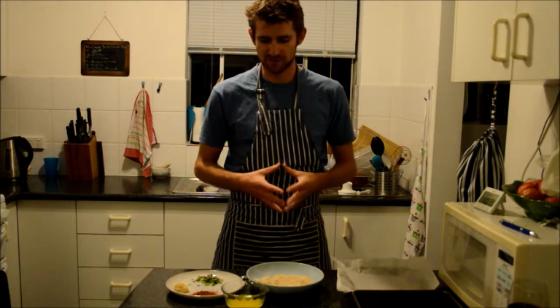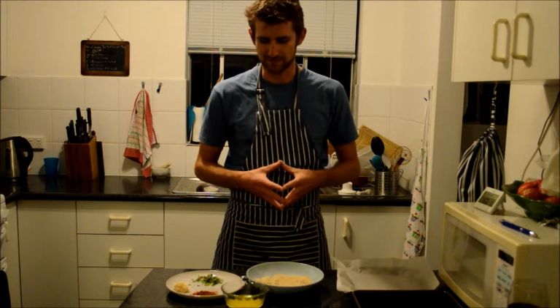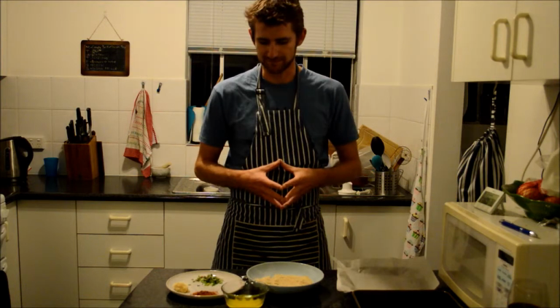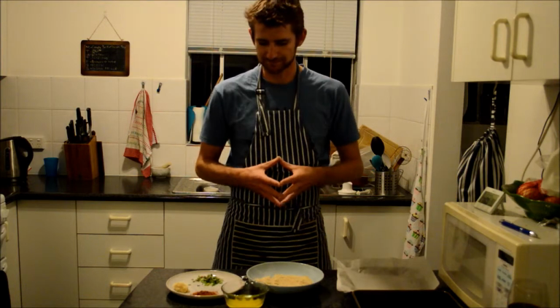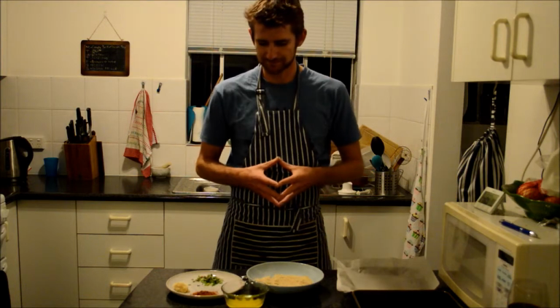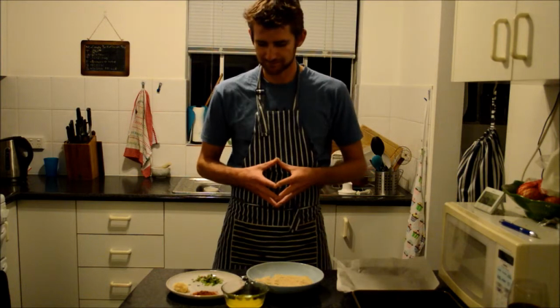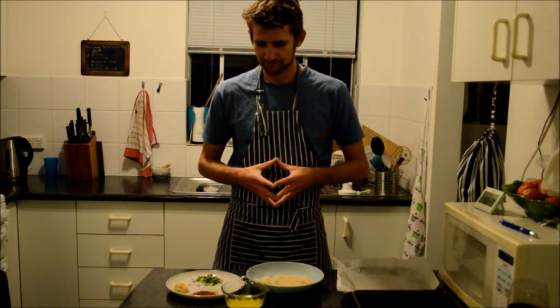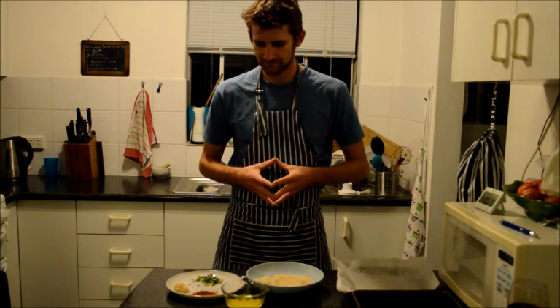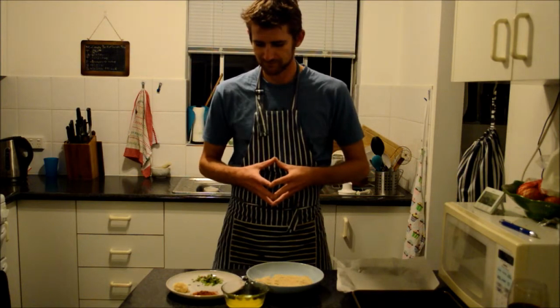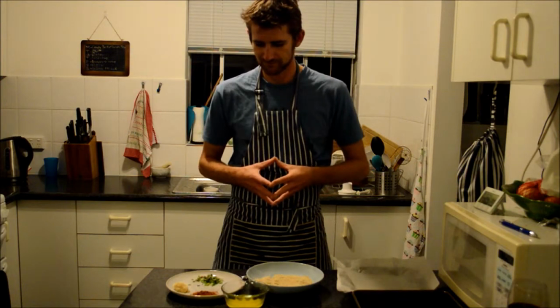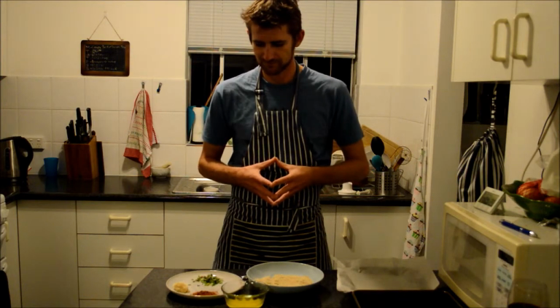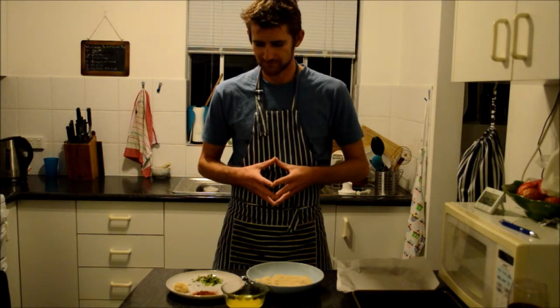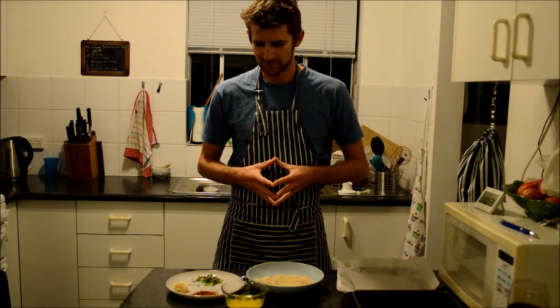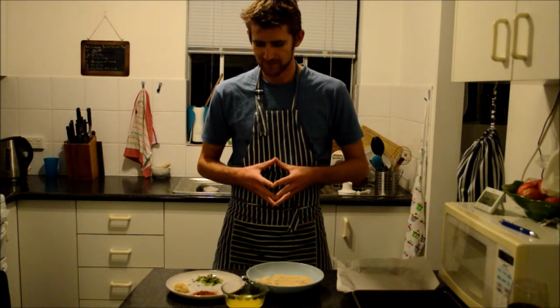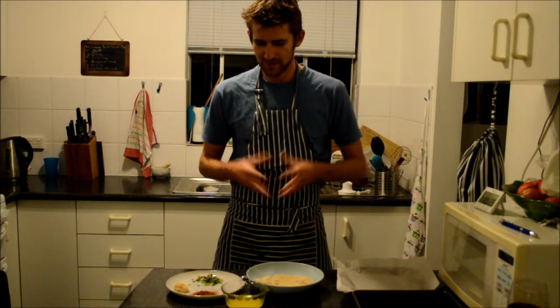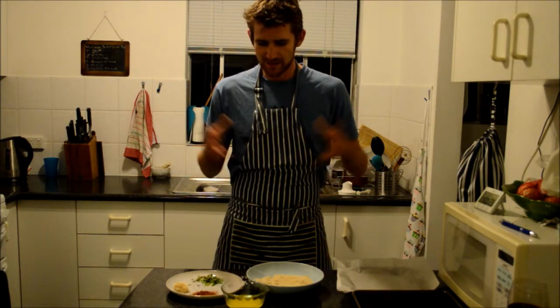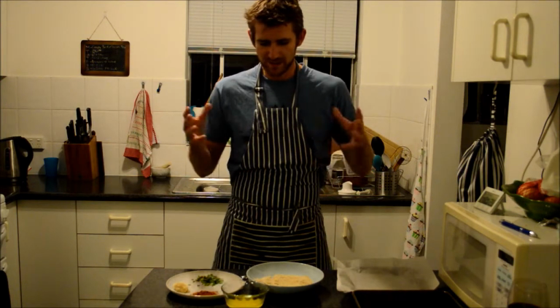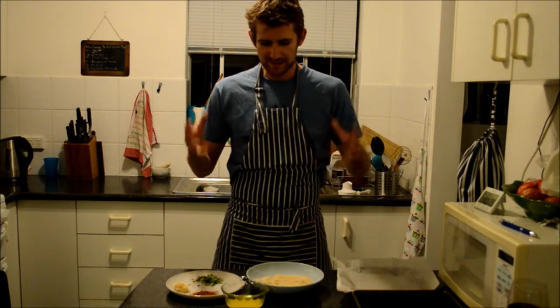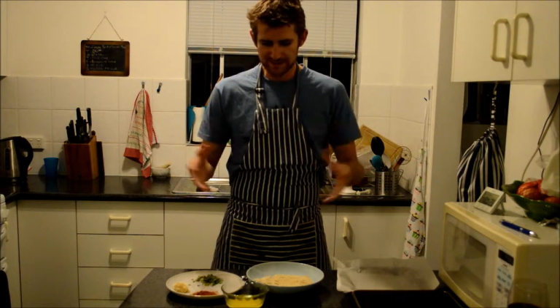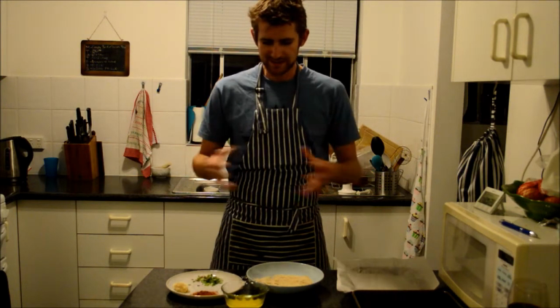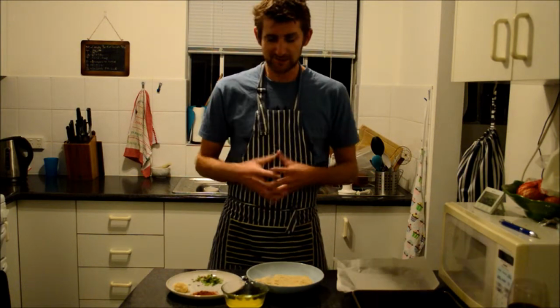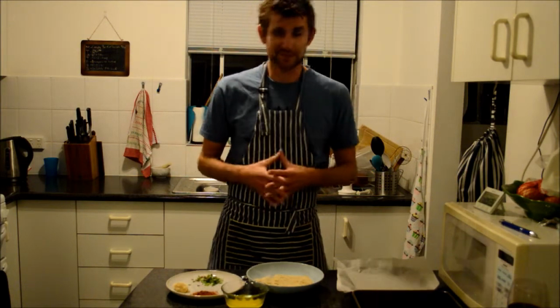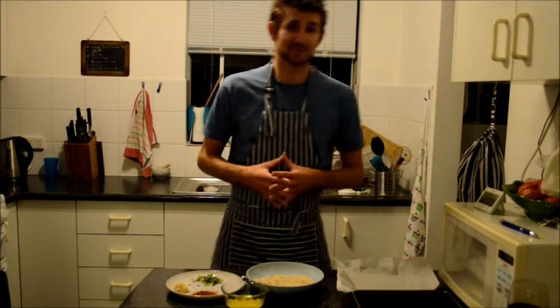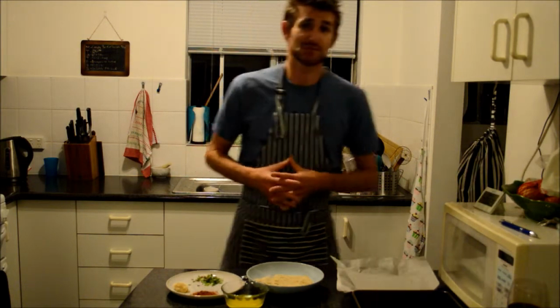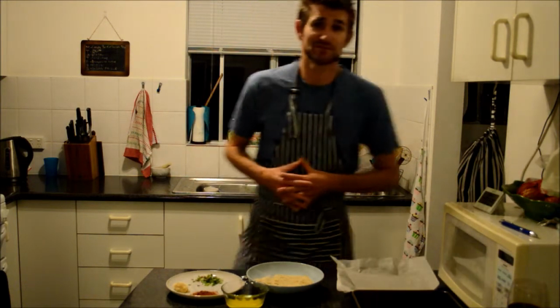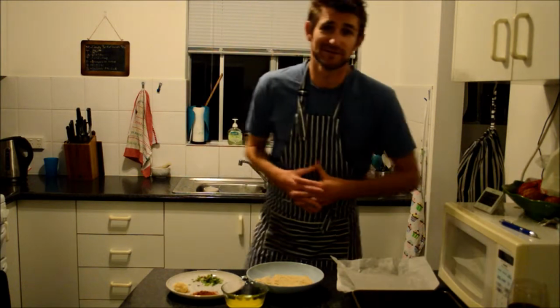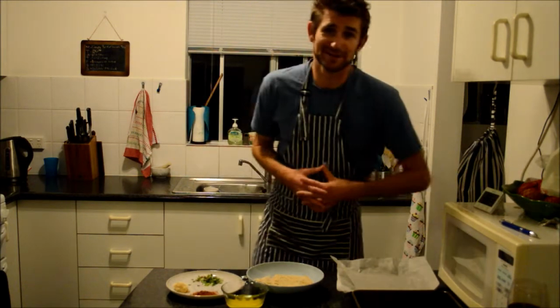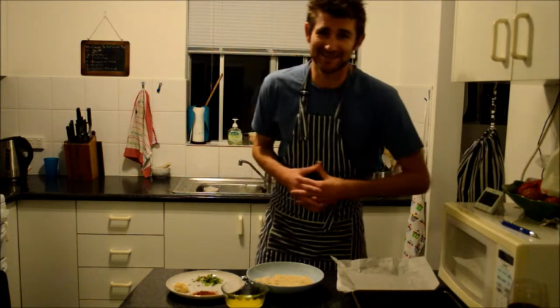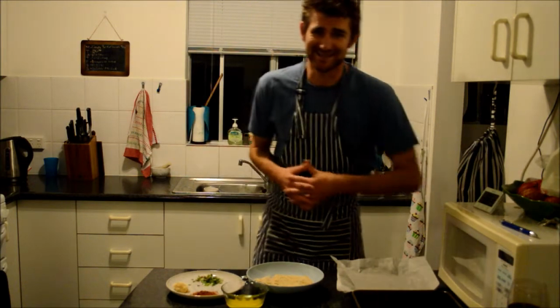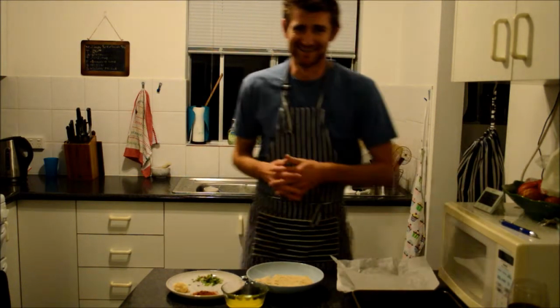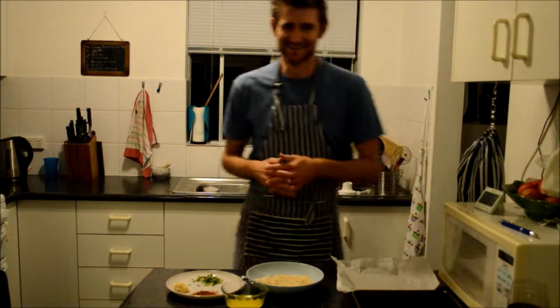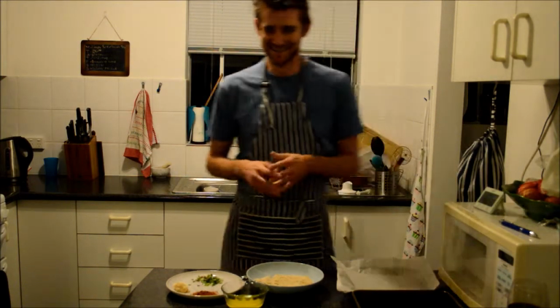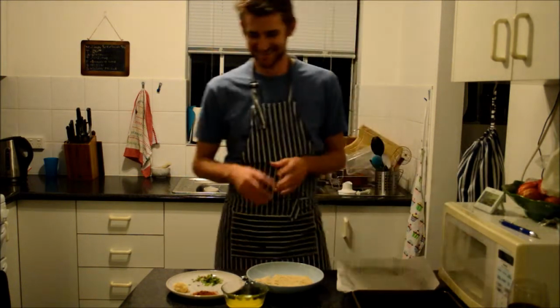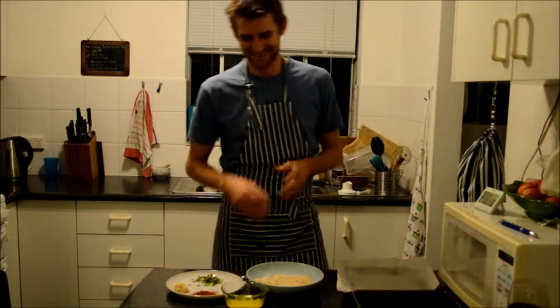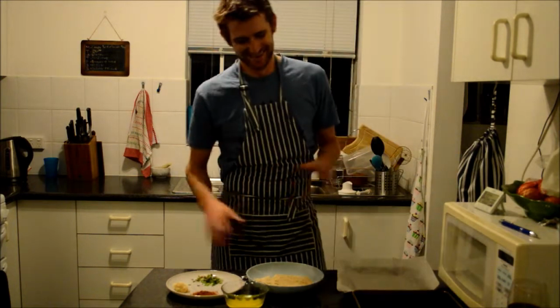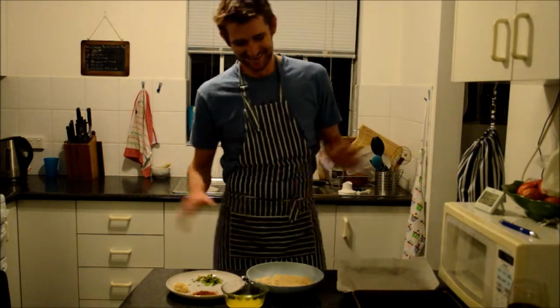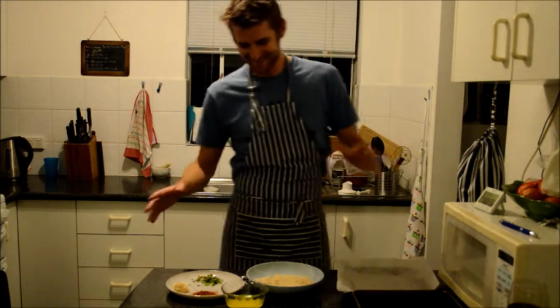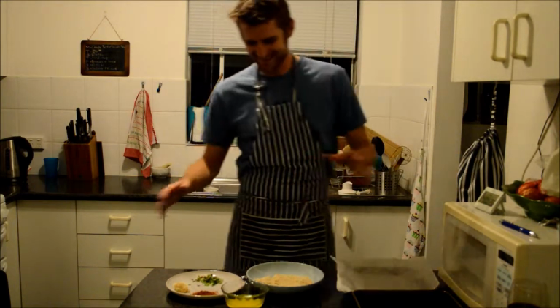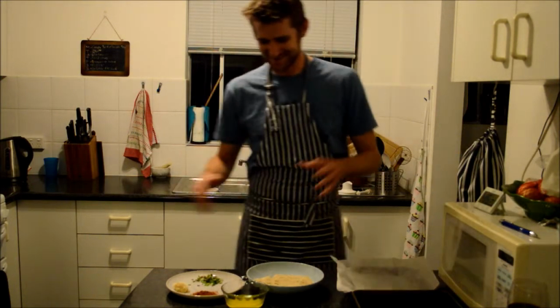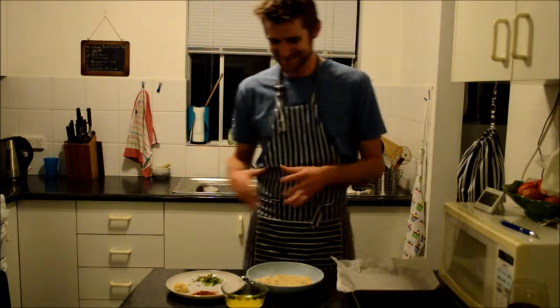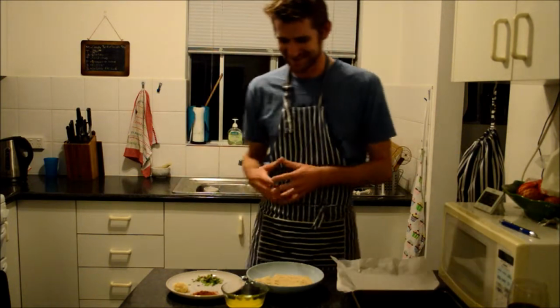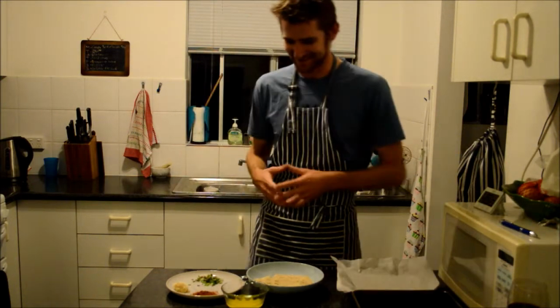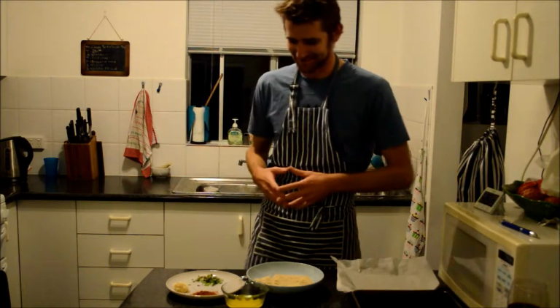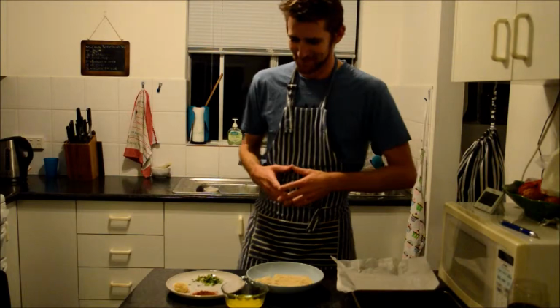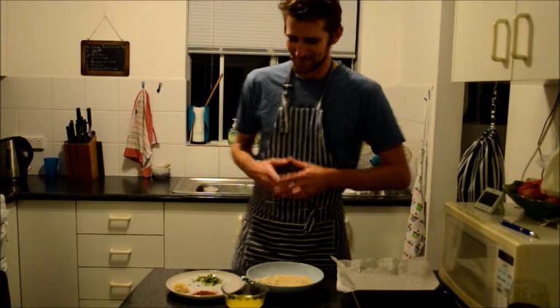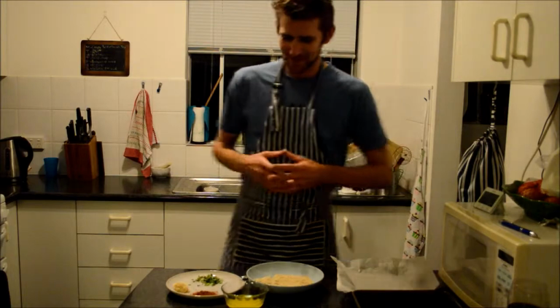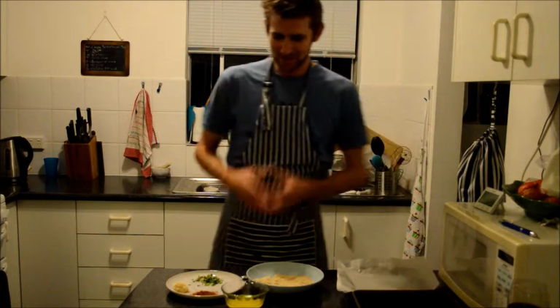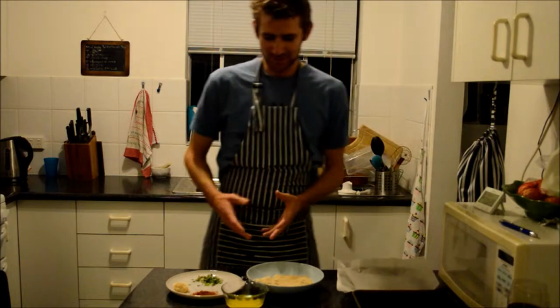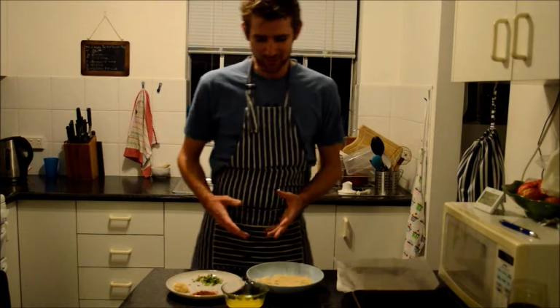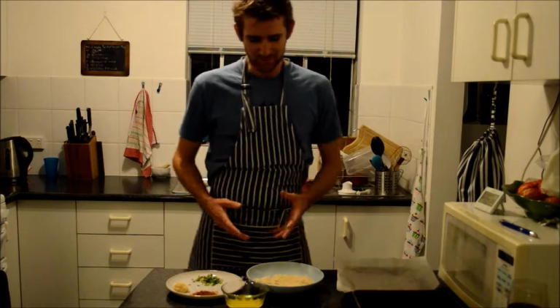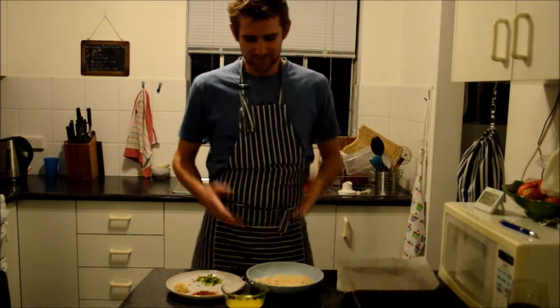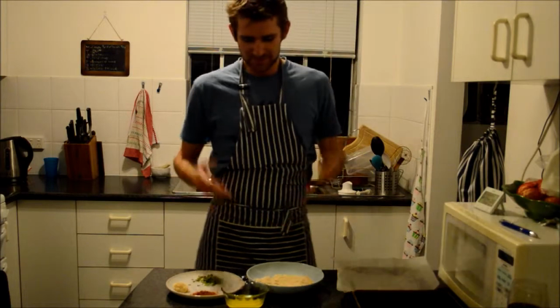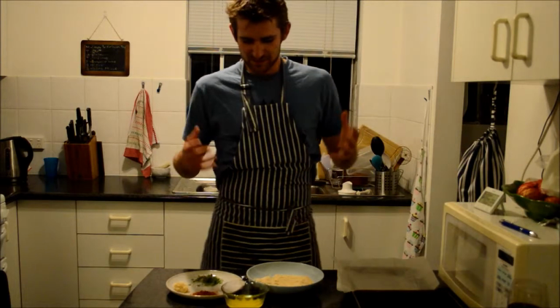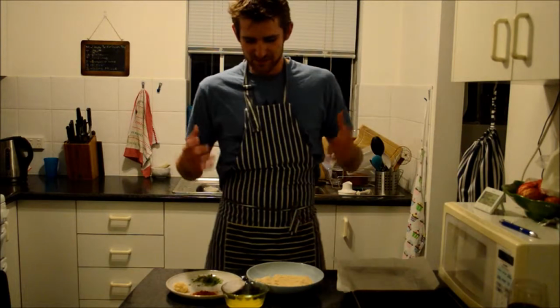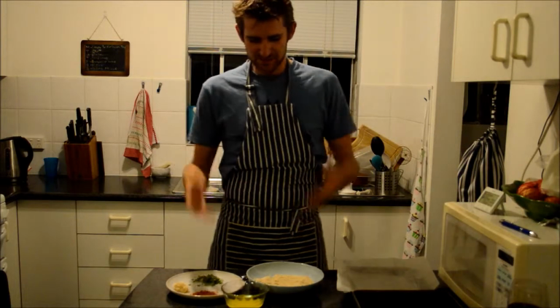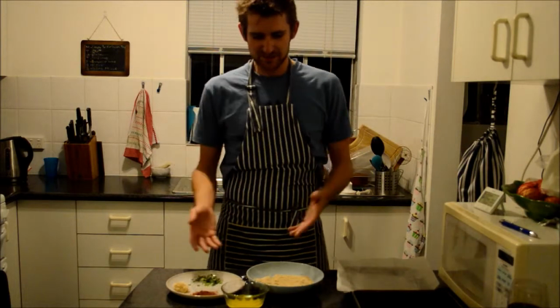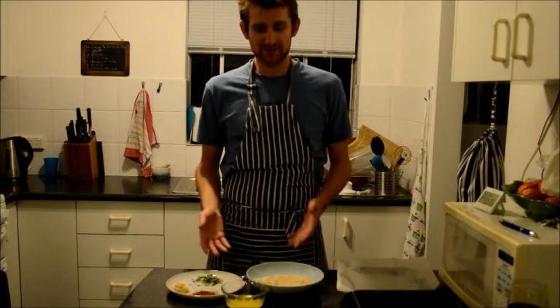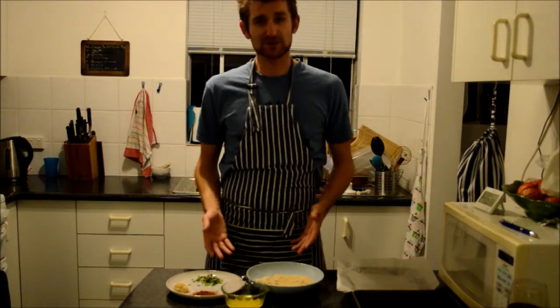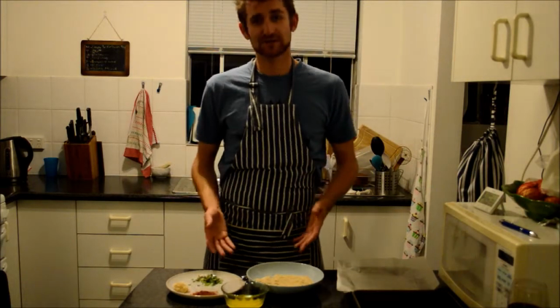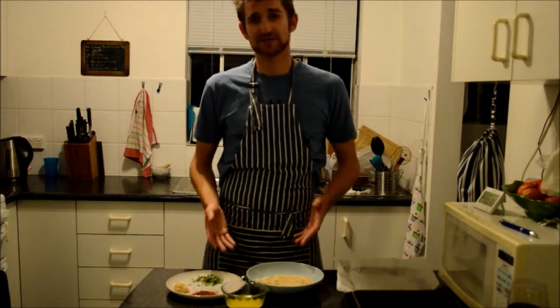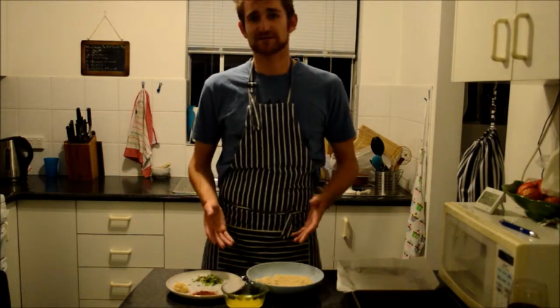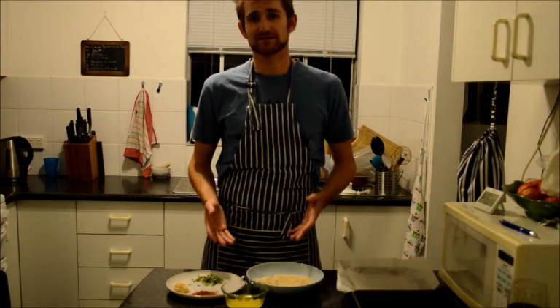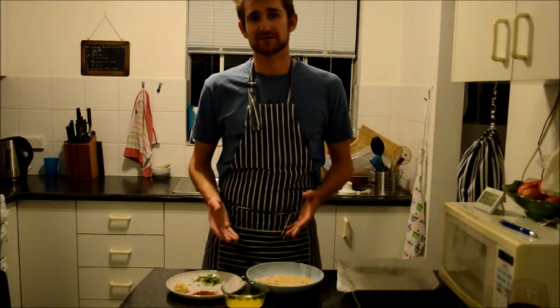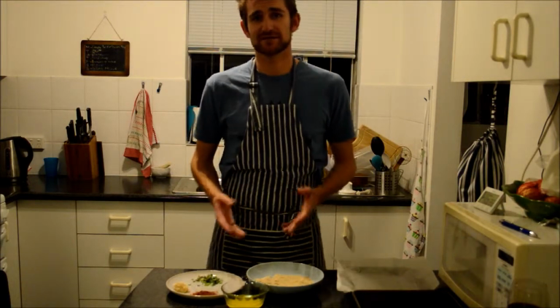So let's take a look at these beautiful ingredients... okay I'm just kidding. So let's just have a look at these ingredients.